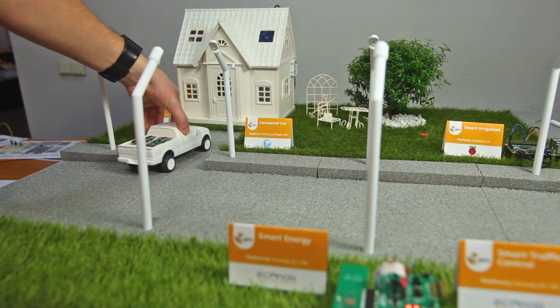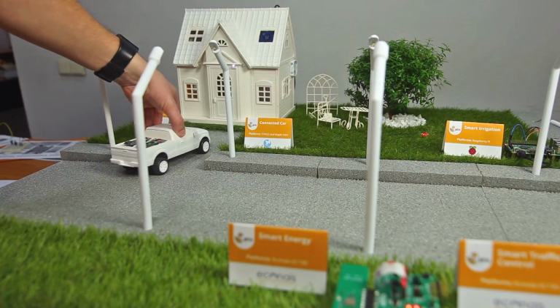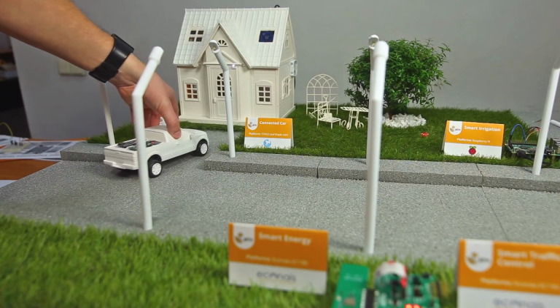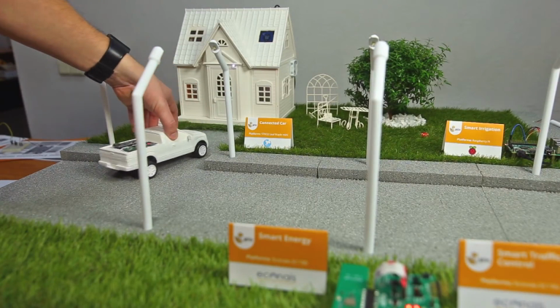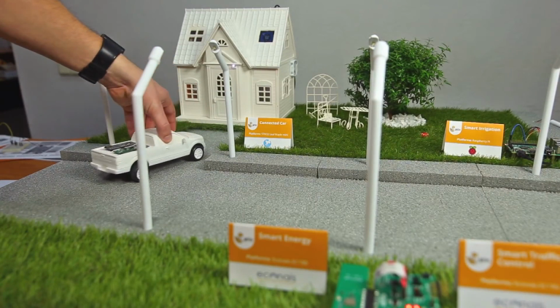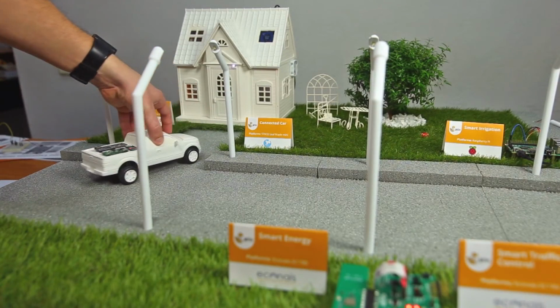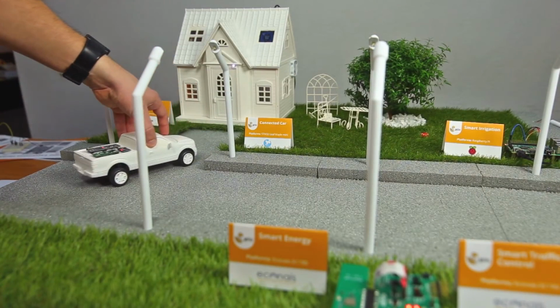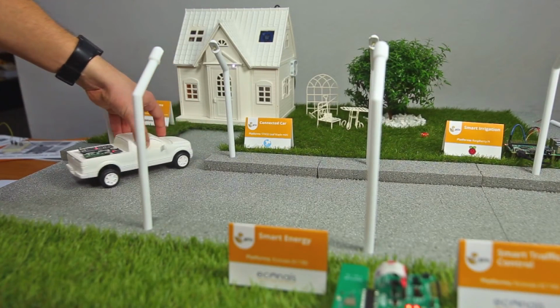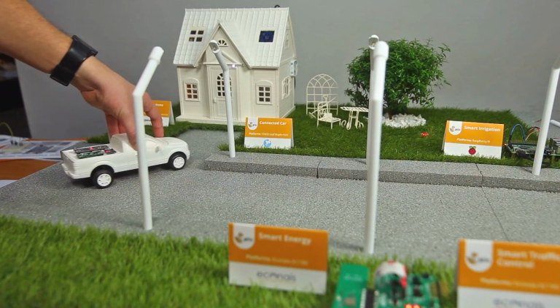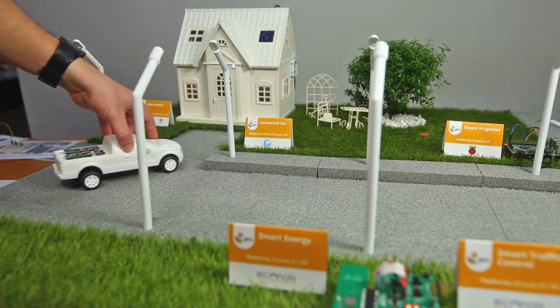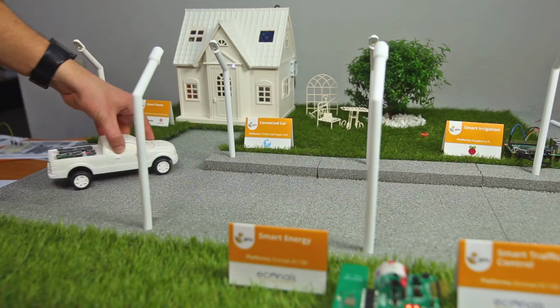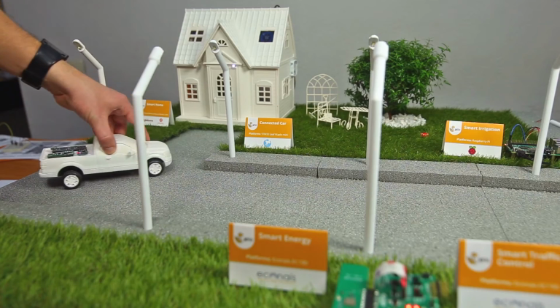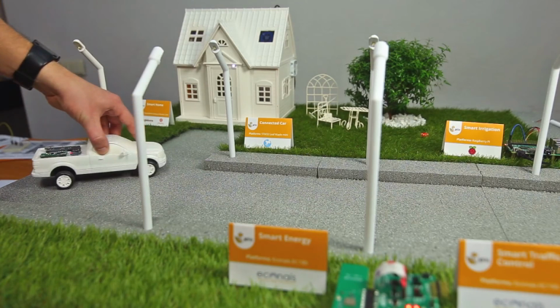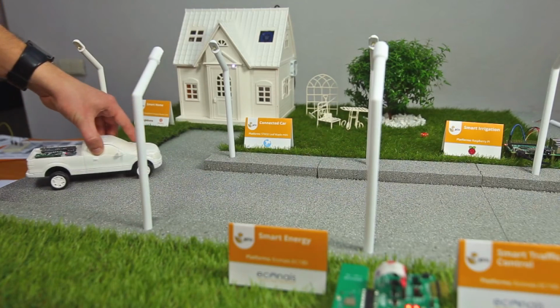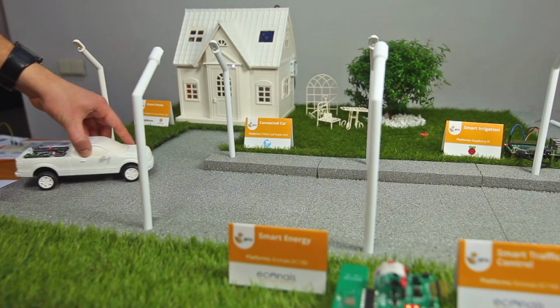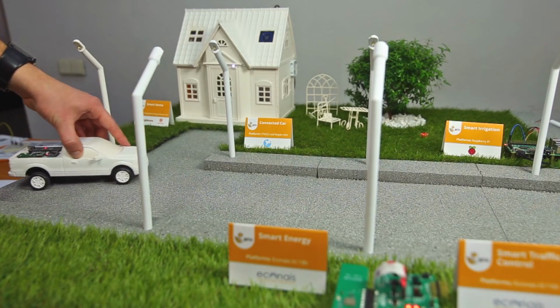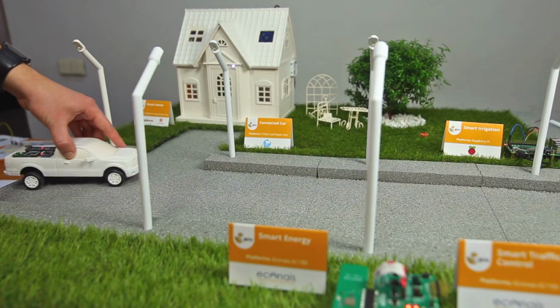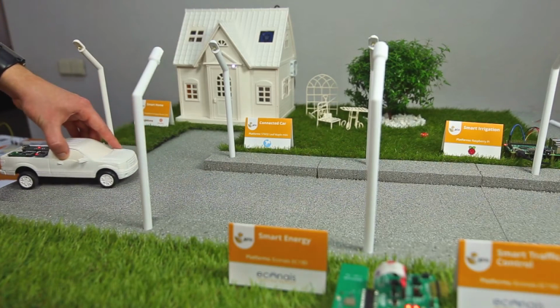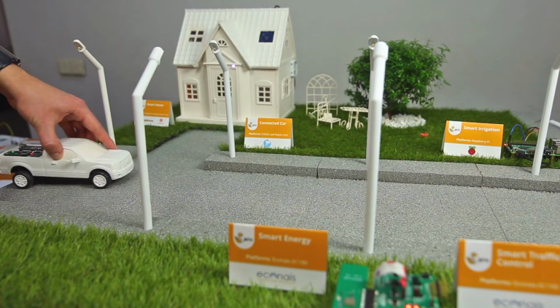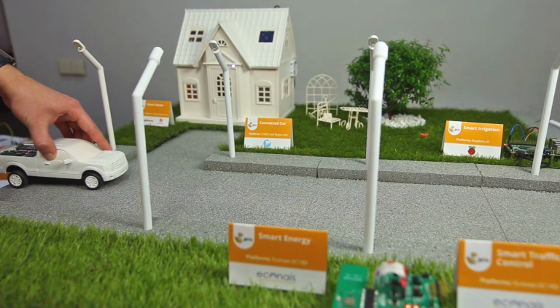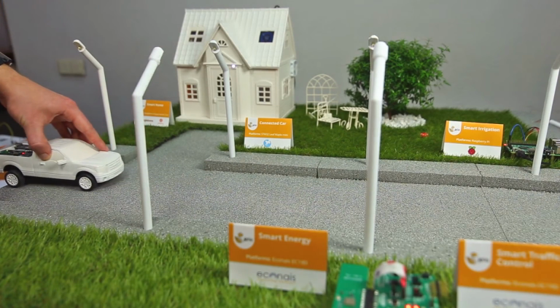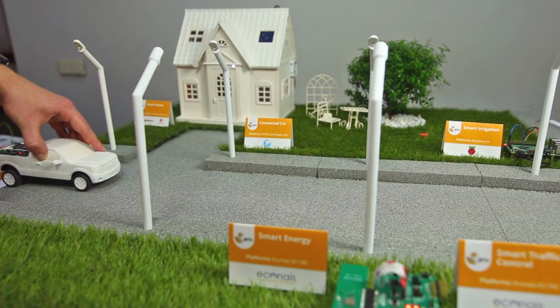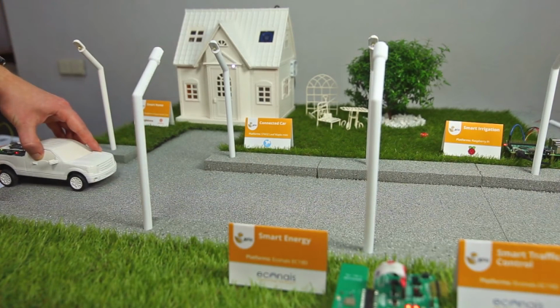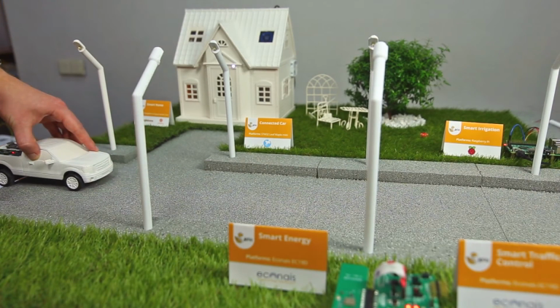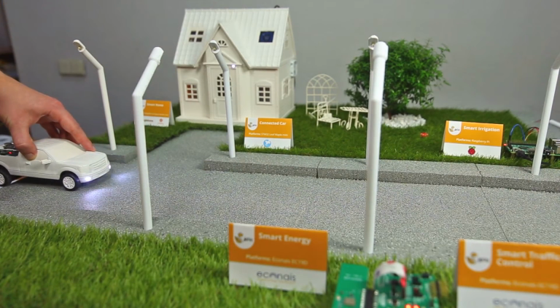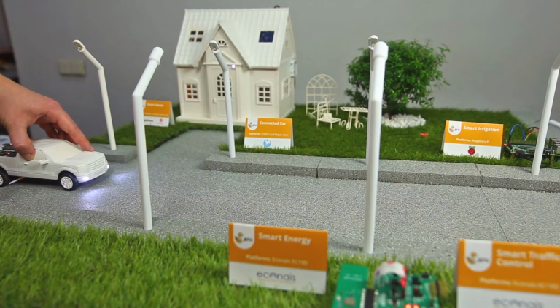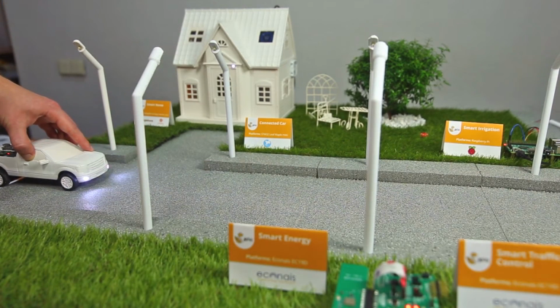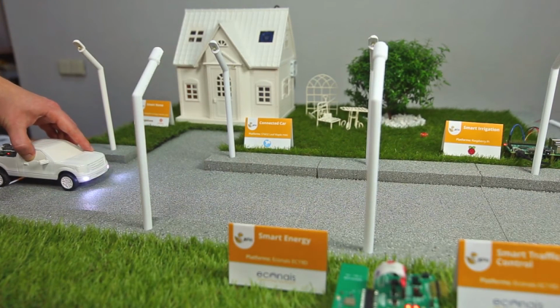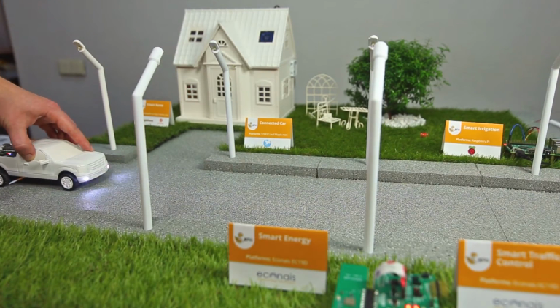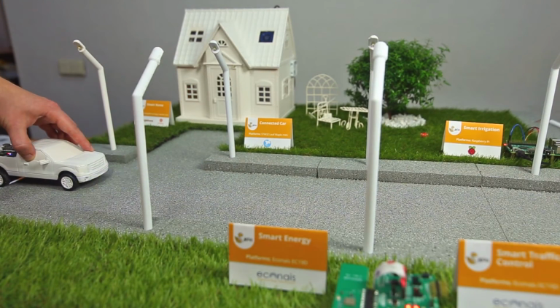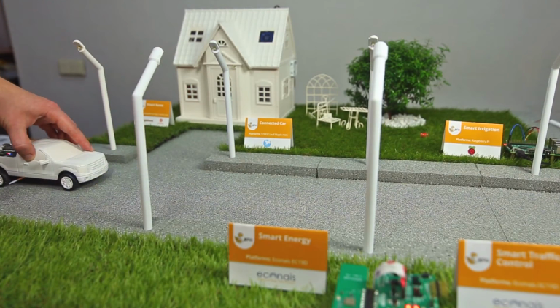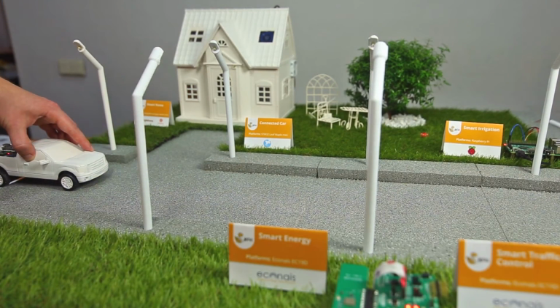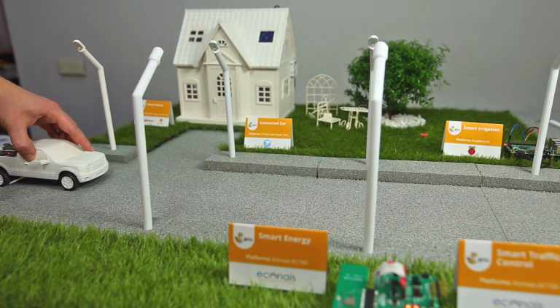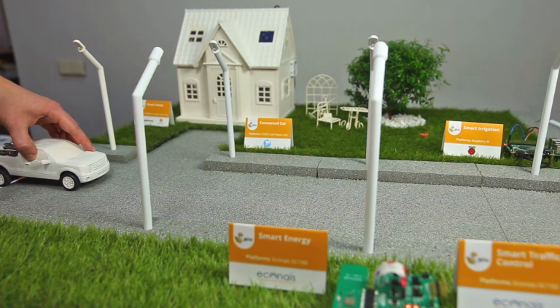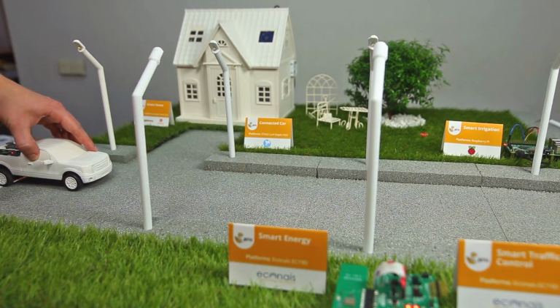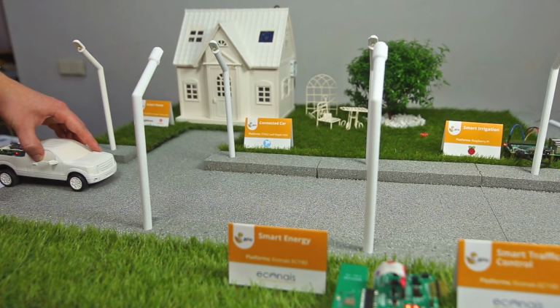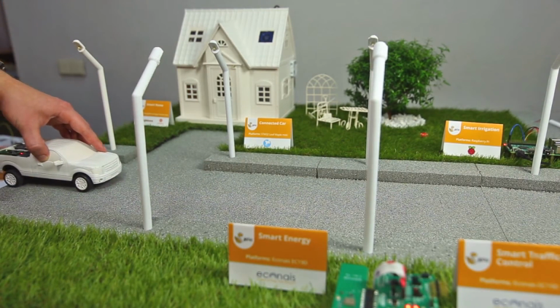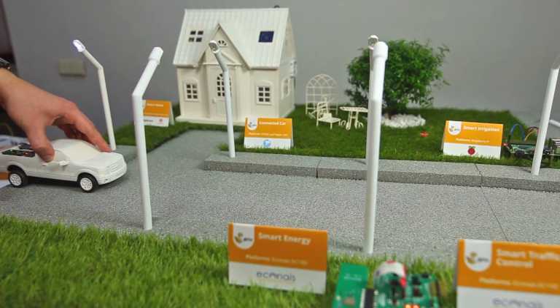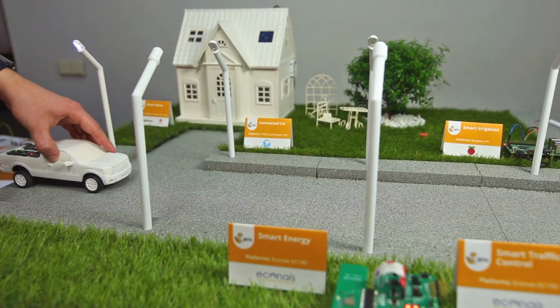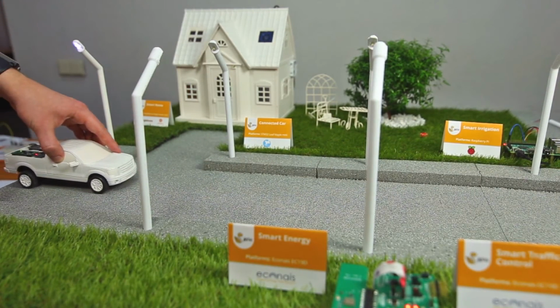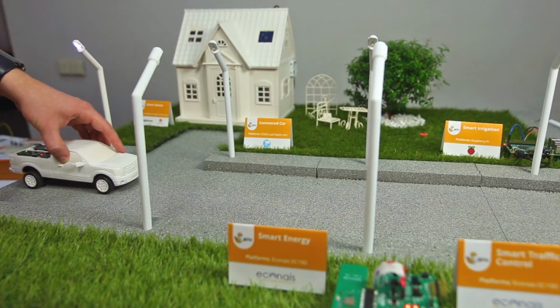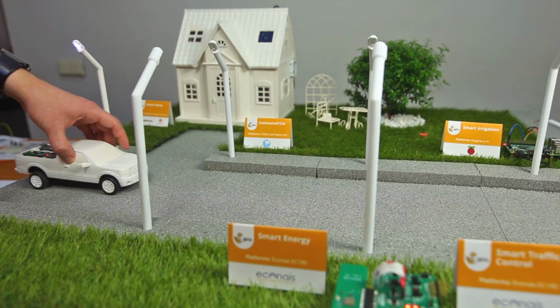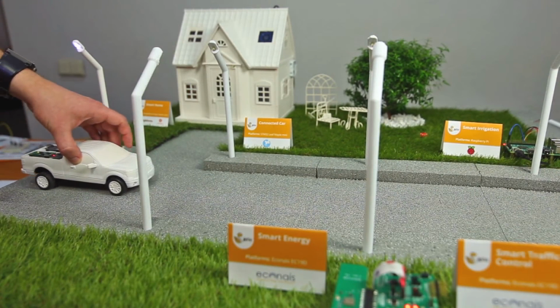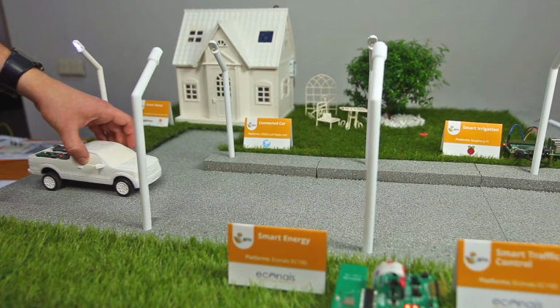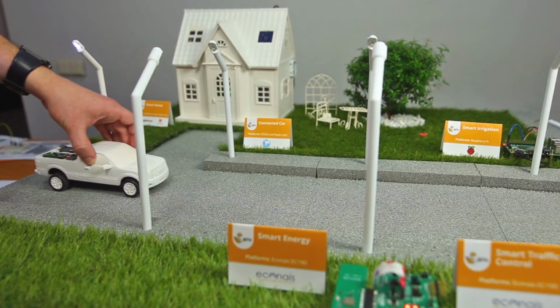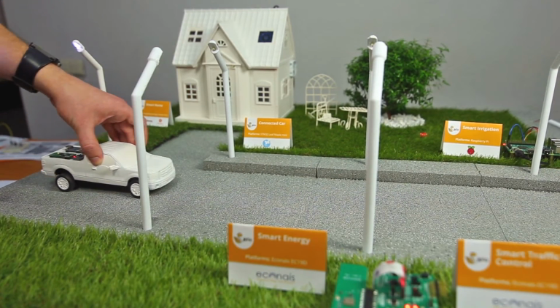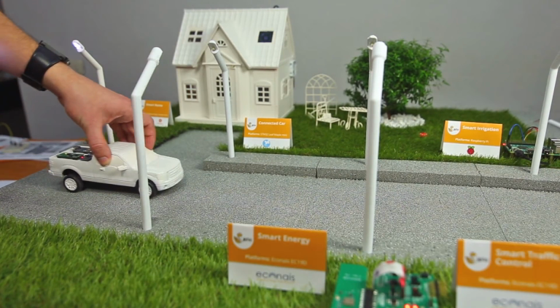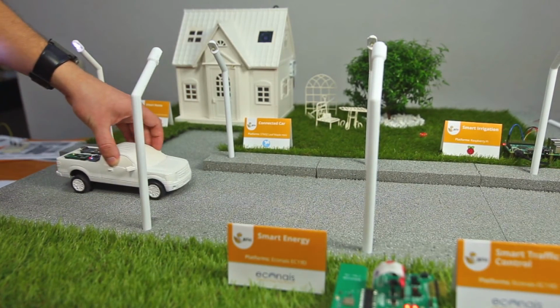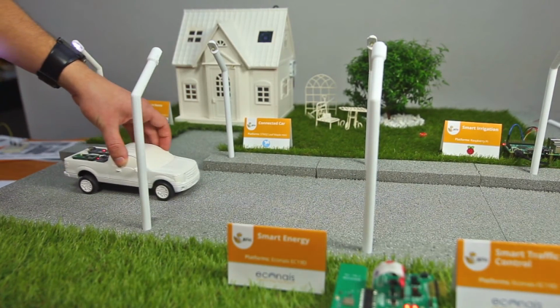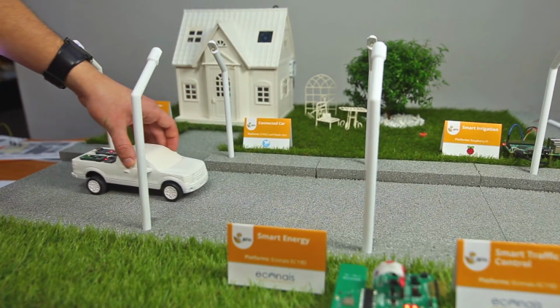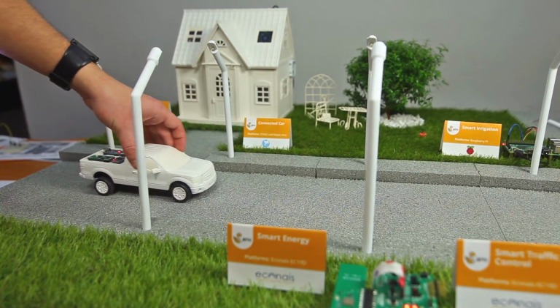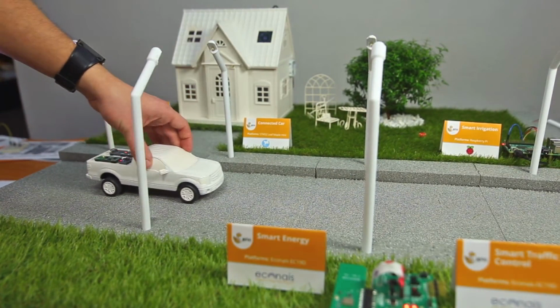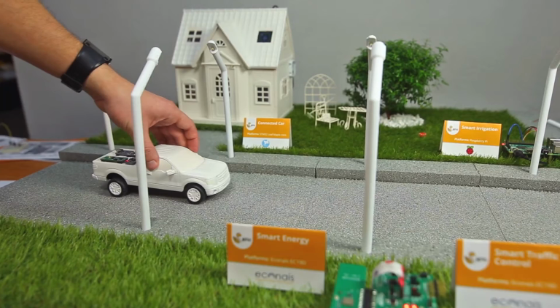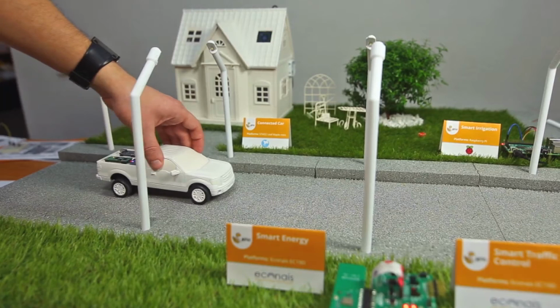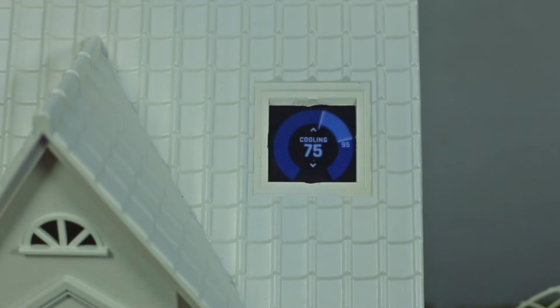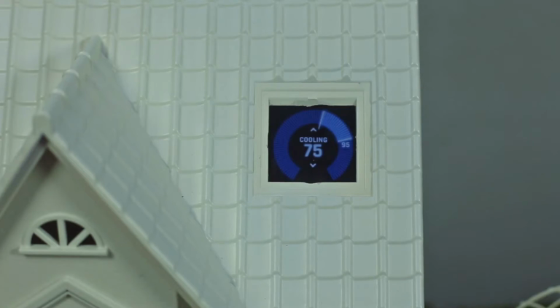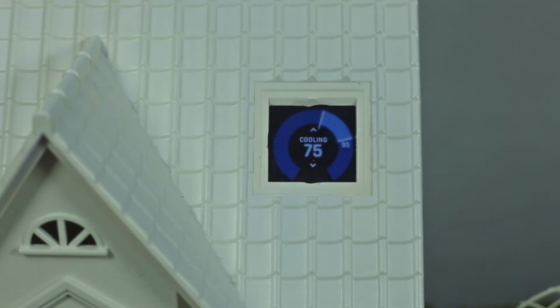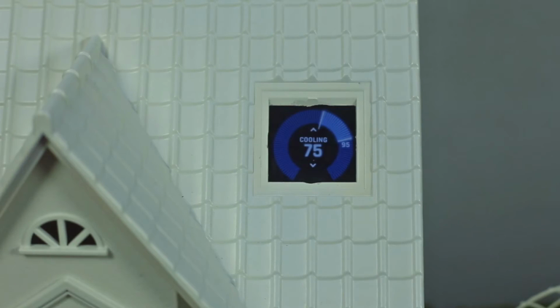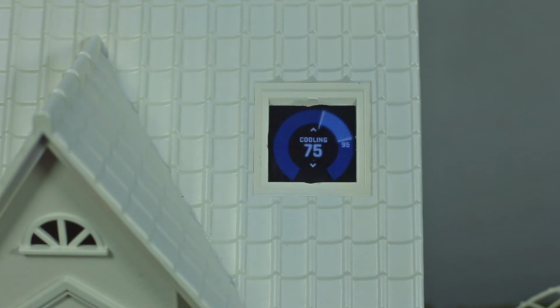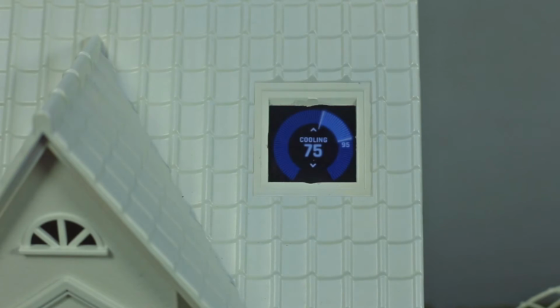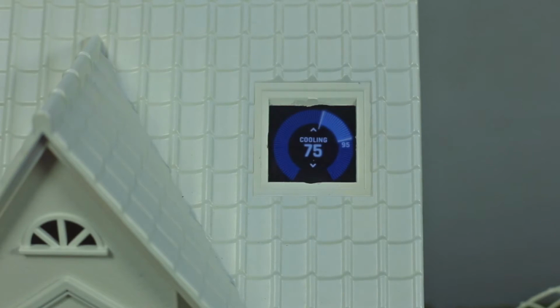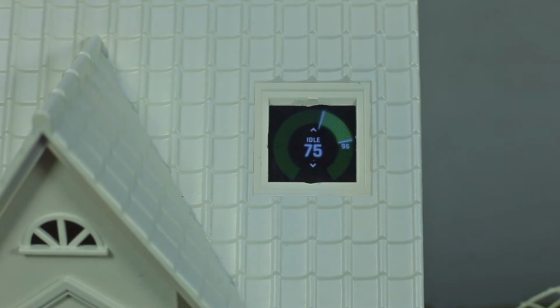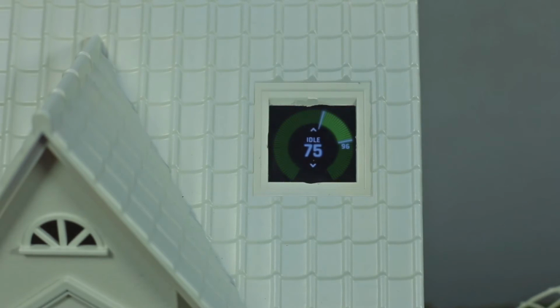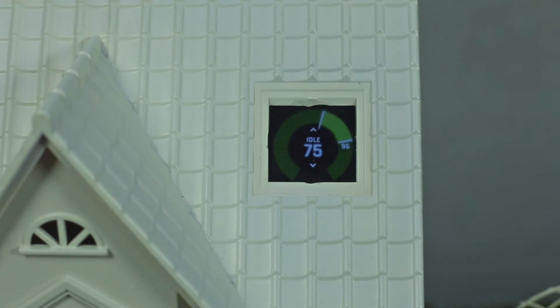As the car is pulling away from the house, the lights are turned off and the climate control system goes into energy saving mode.